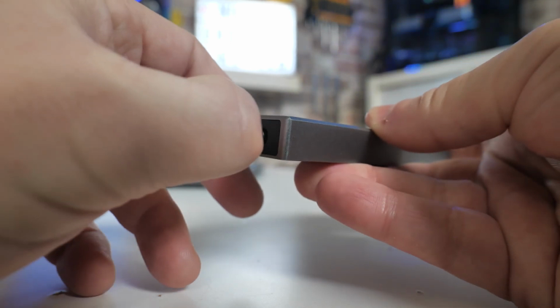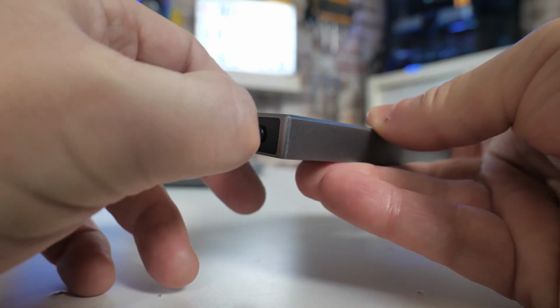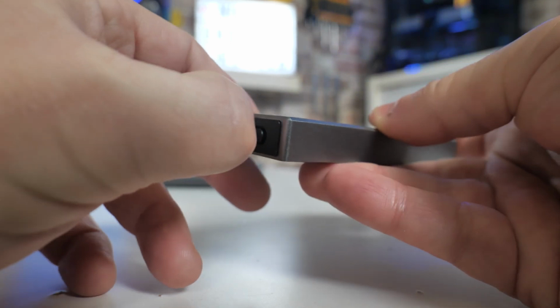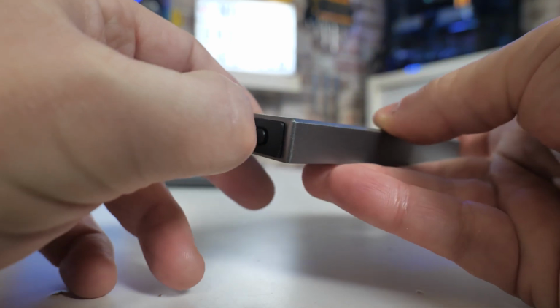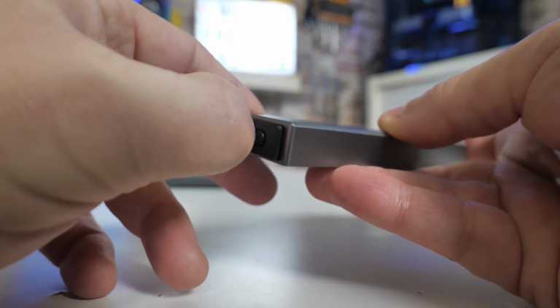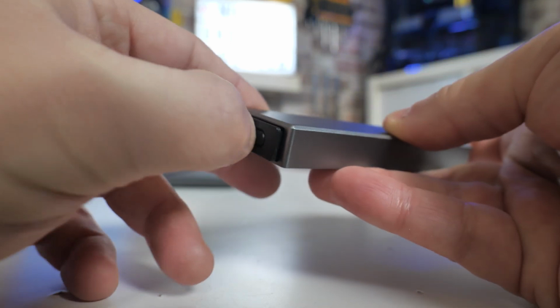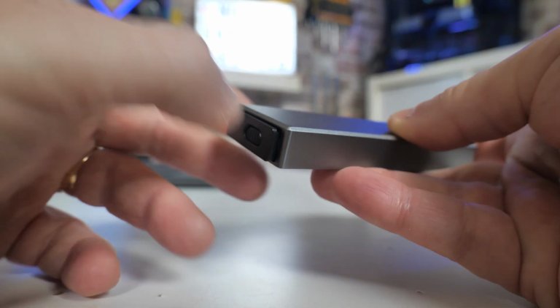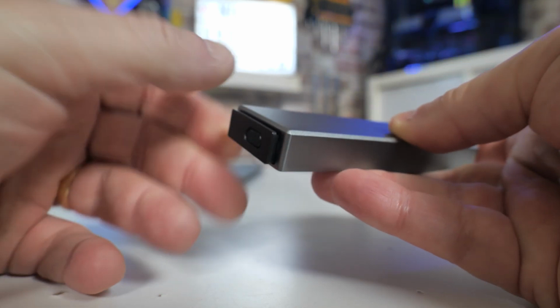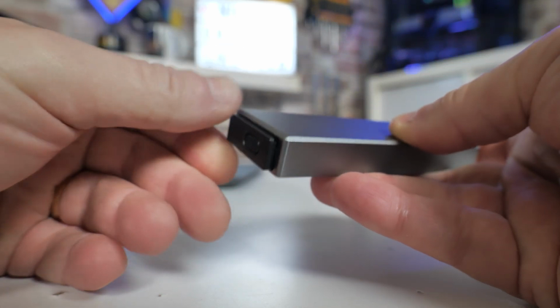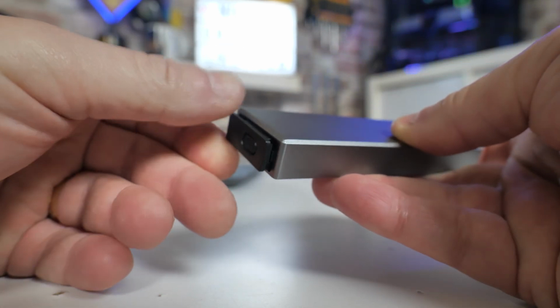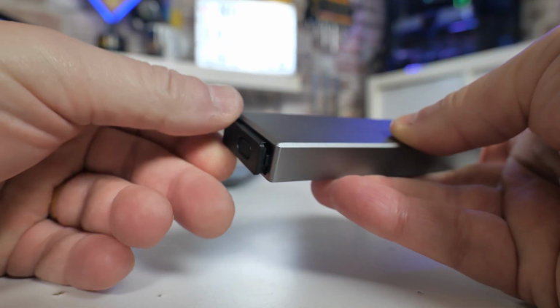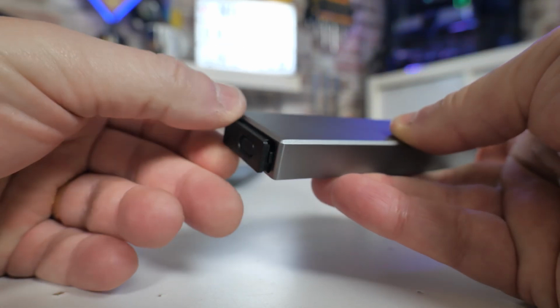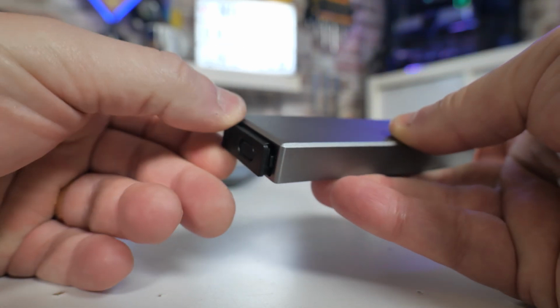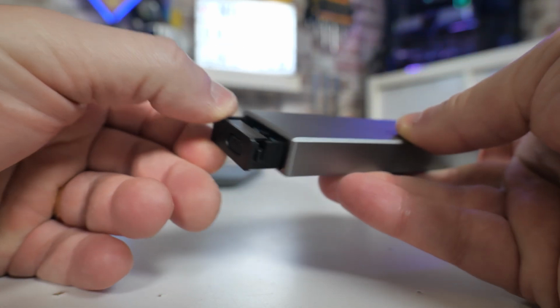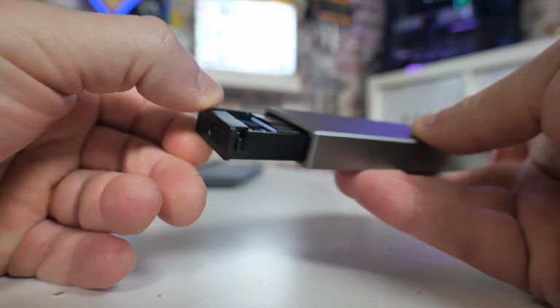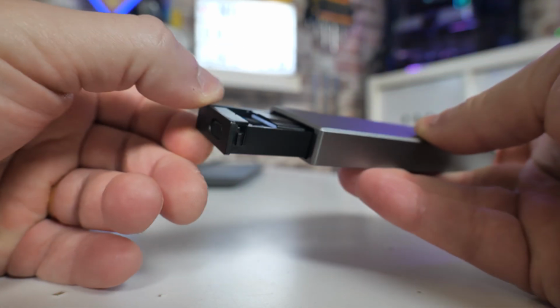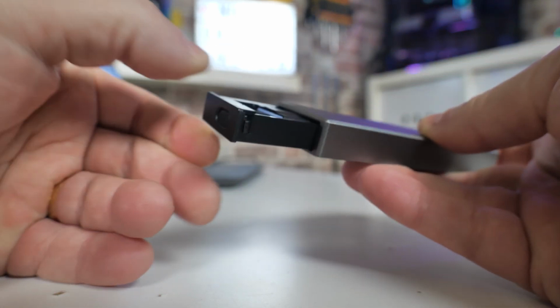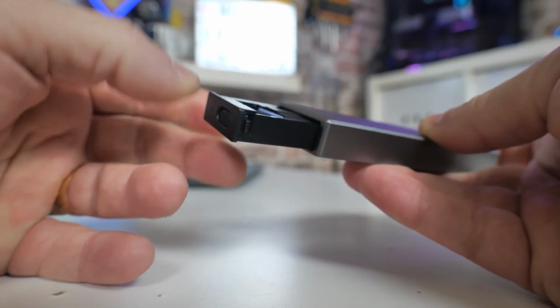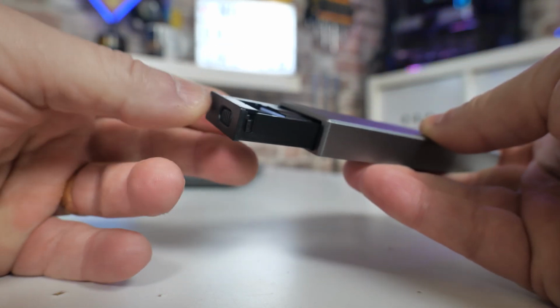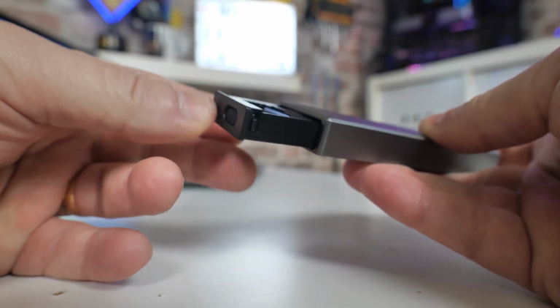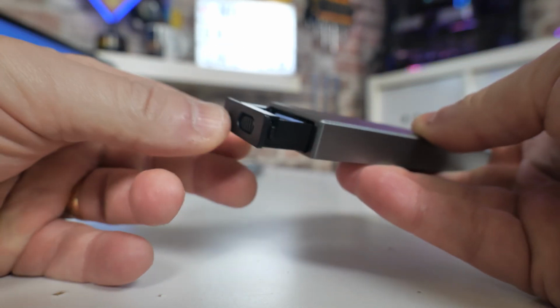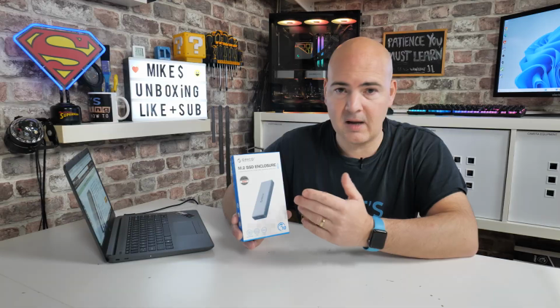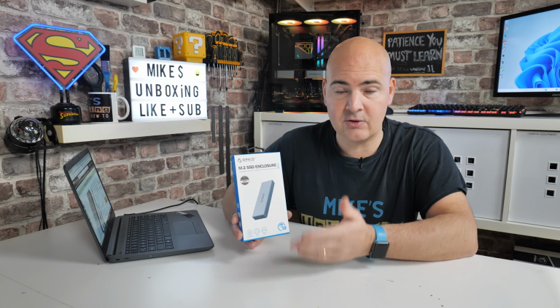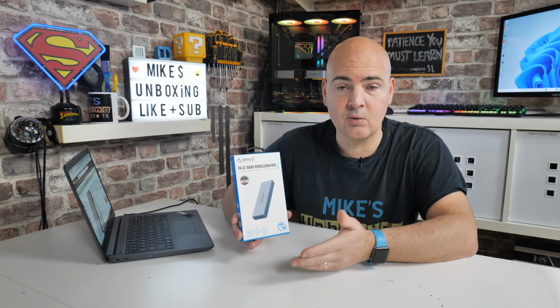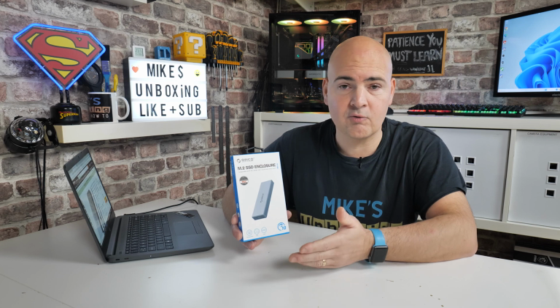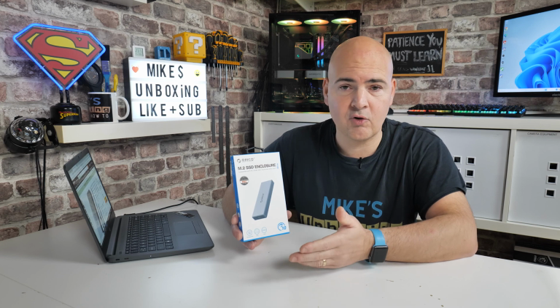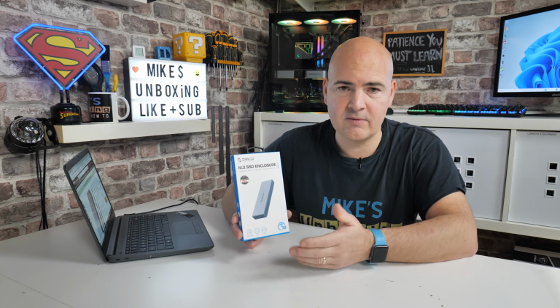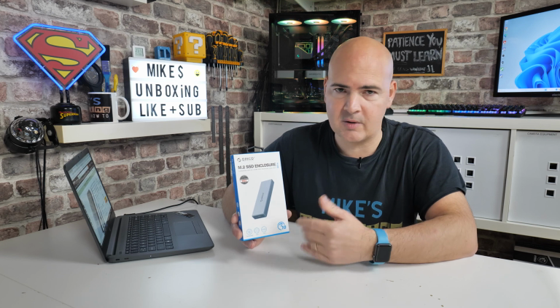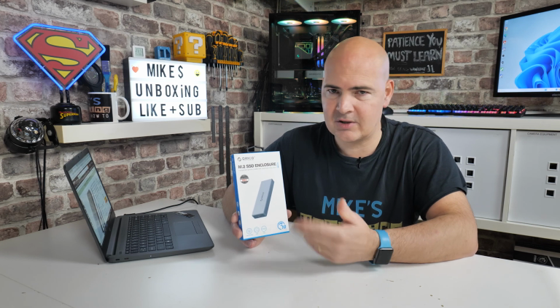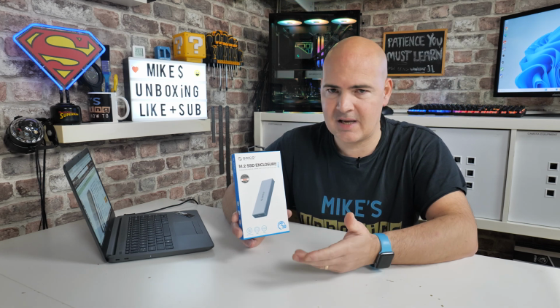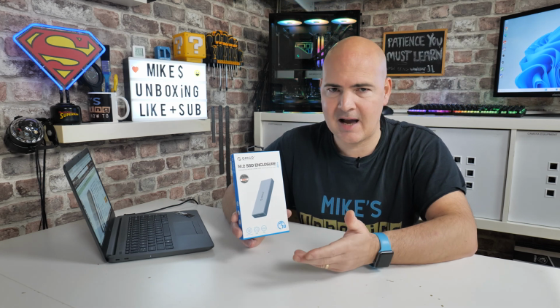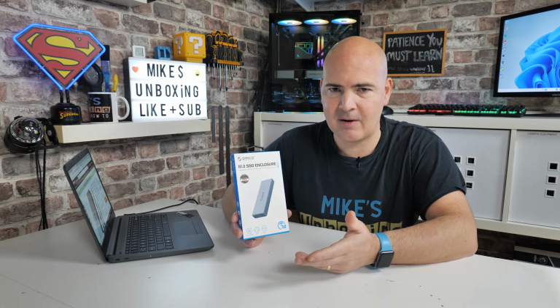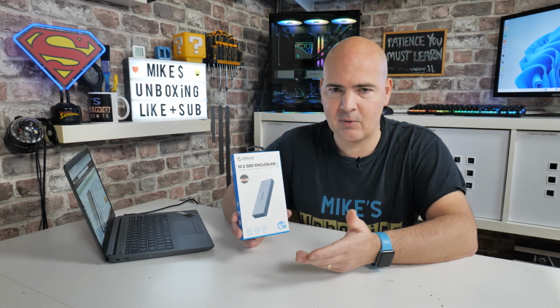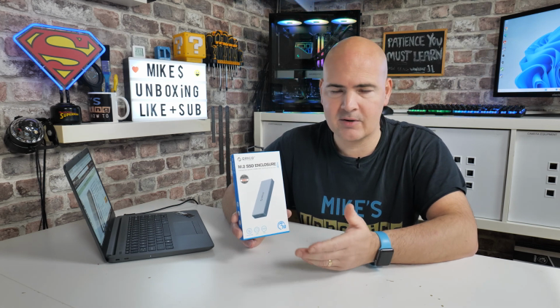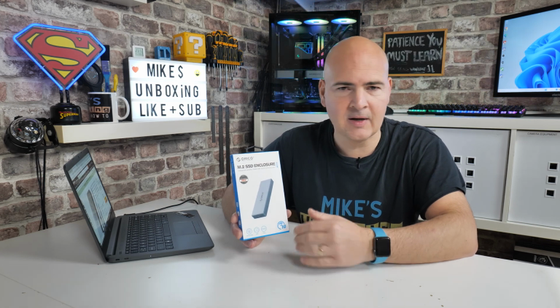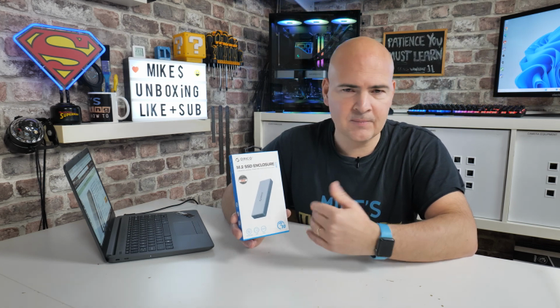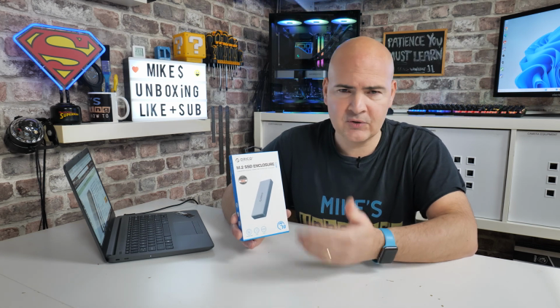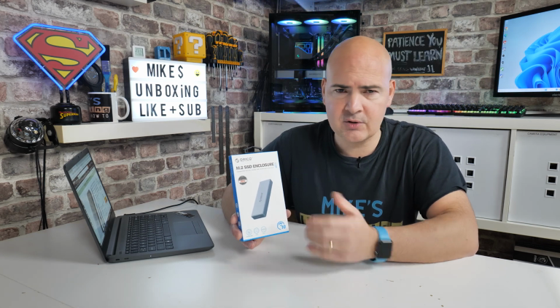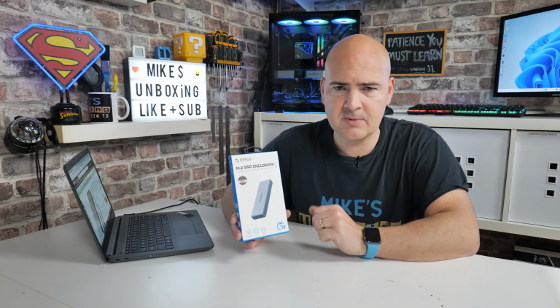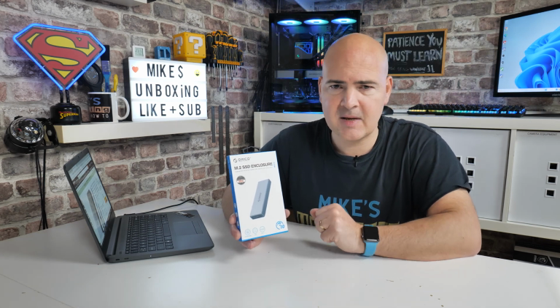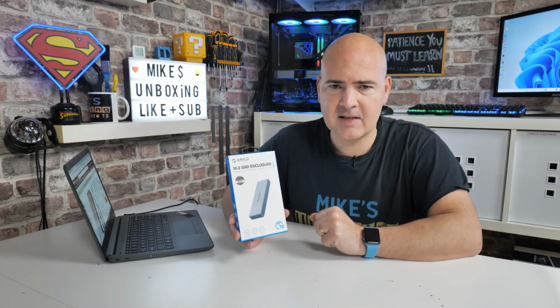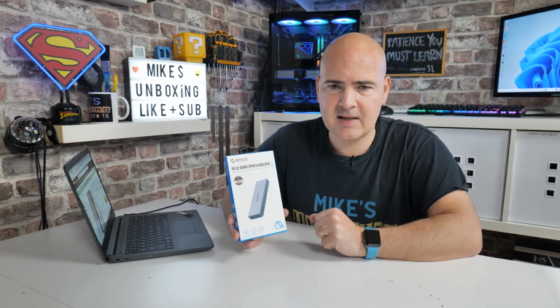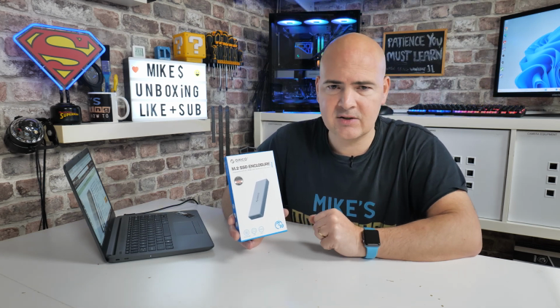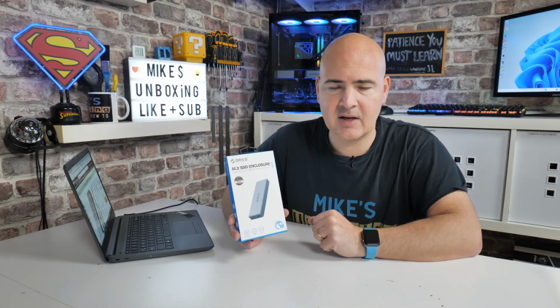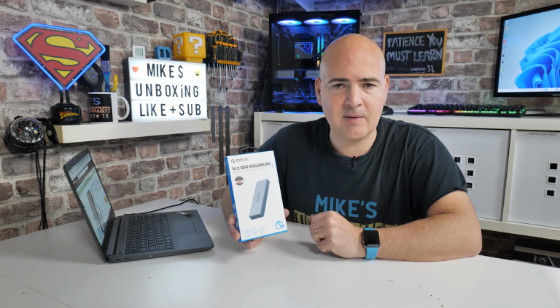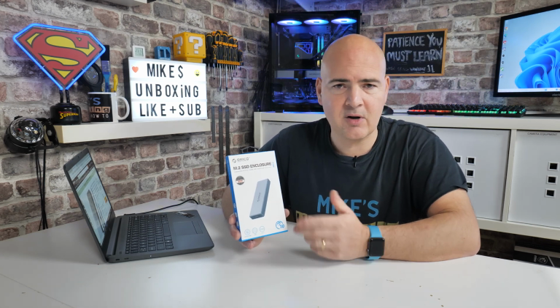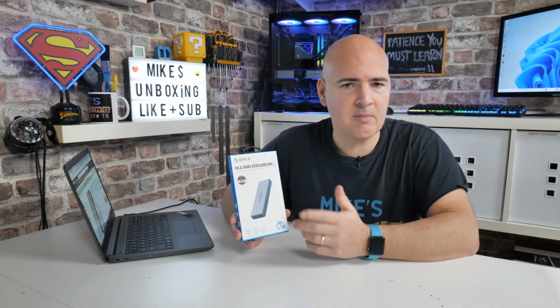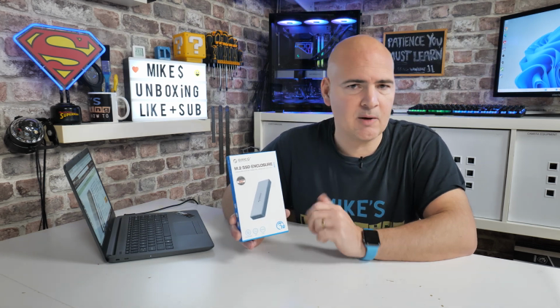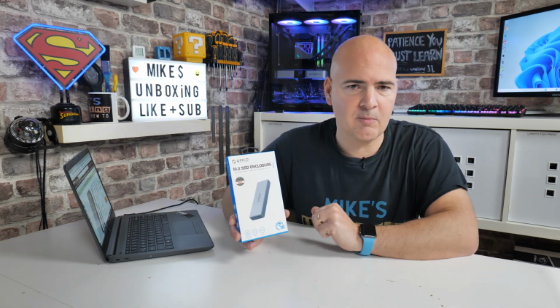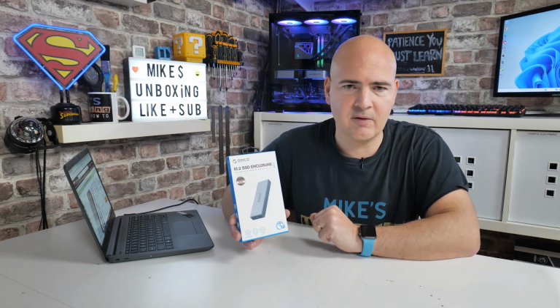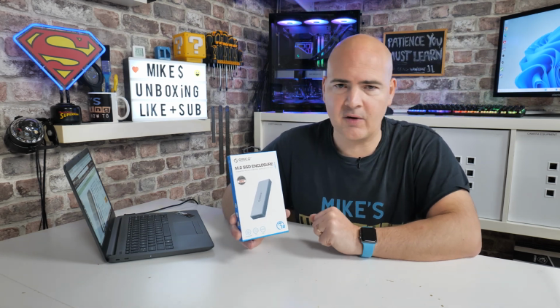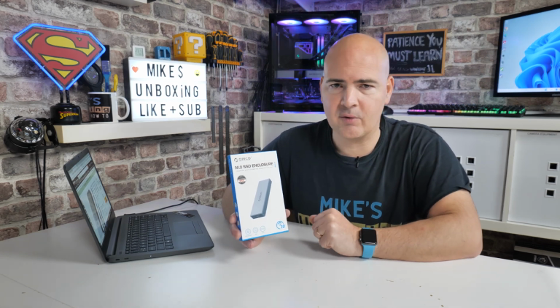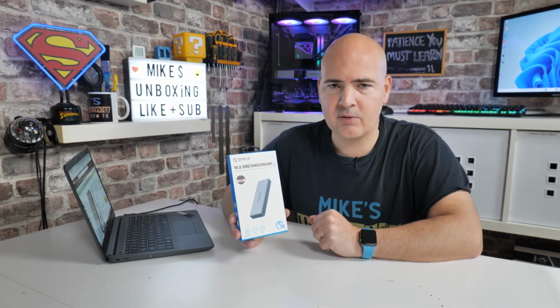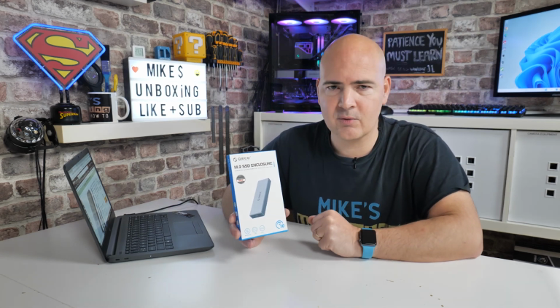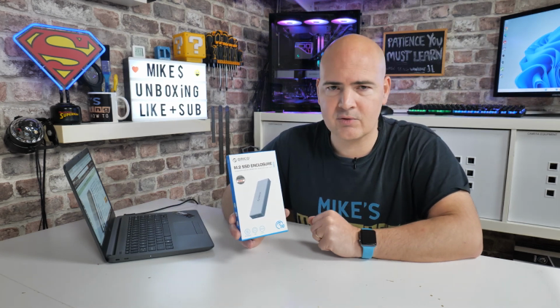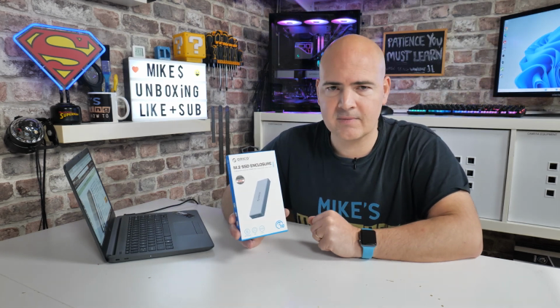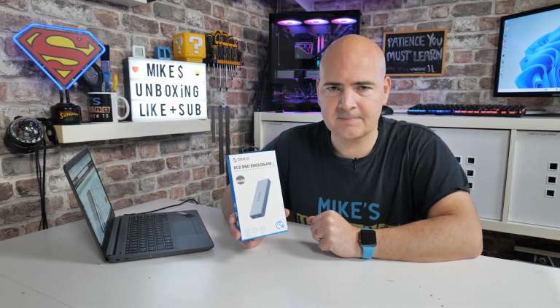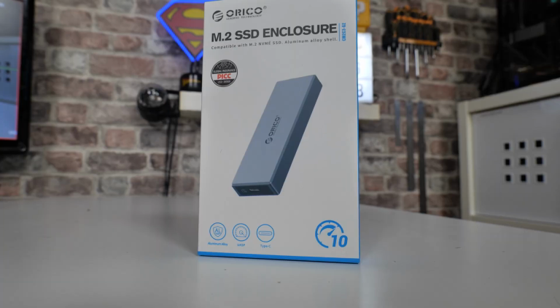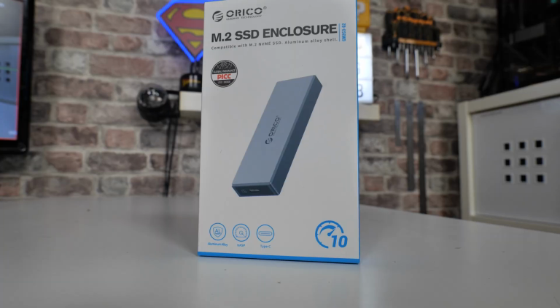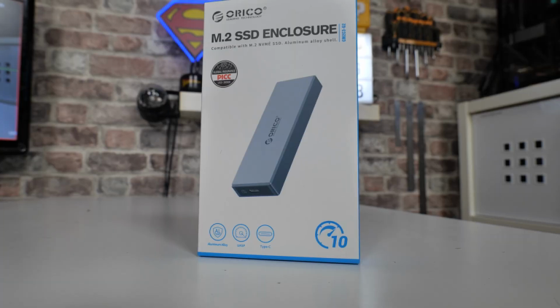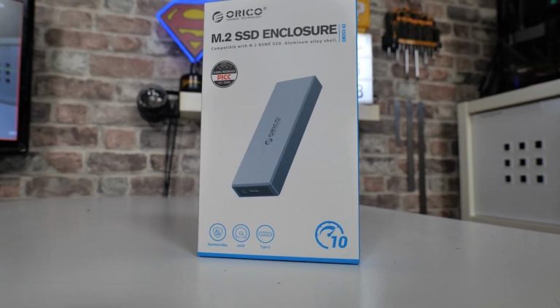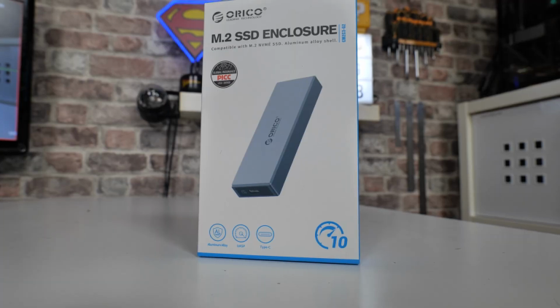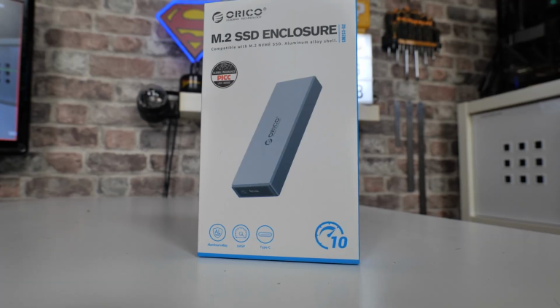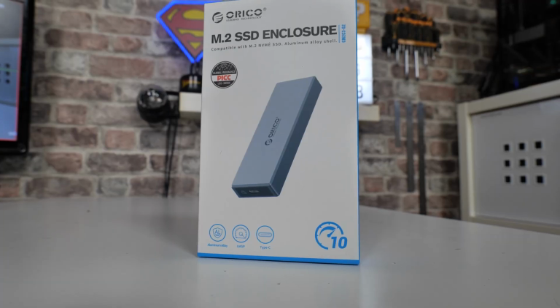So we're going to go through today, do a quick unboxing on this and see what we actually get. We'll install a drive so you can see how that works, do some speed tests, and then we'll come back with my final thoughts.